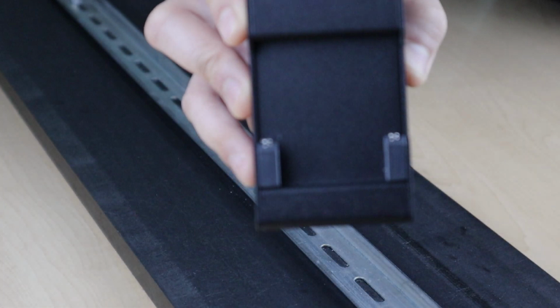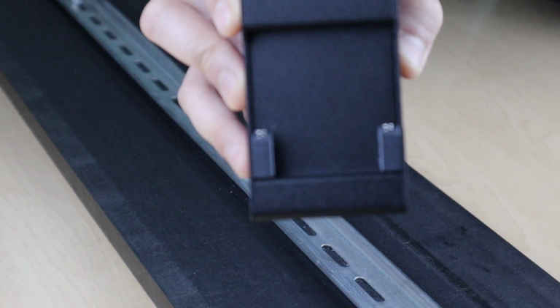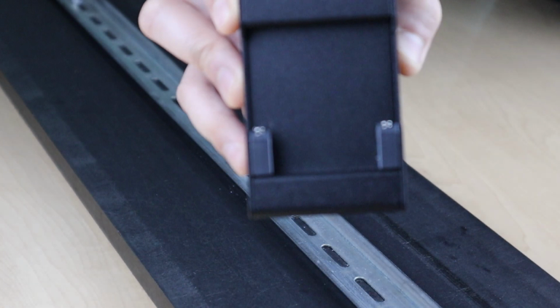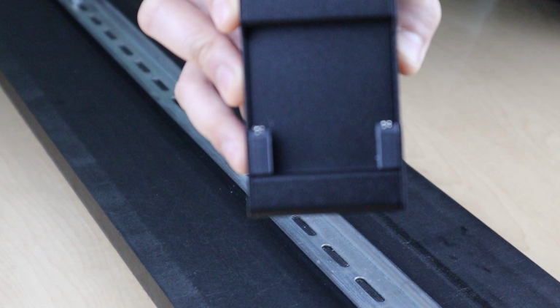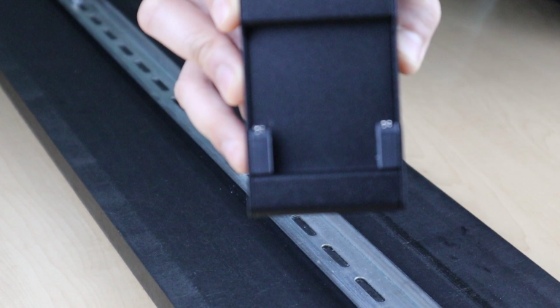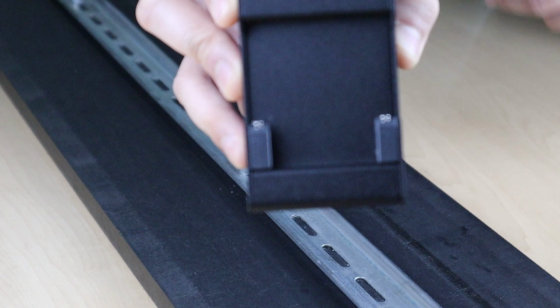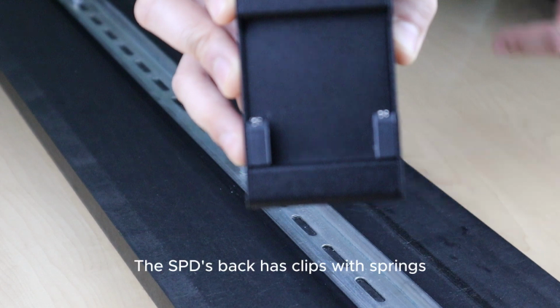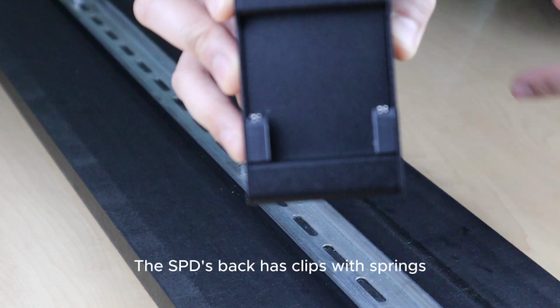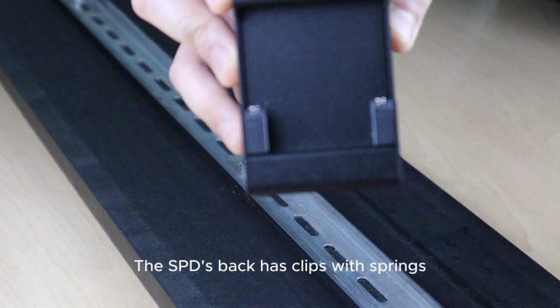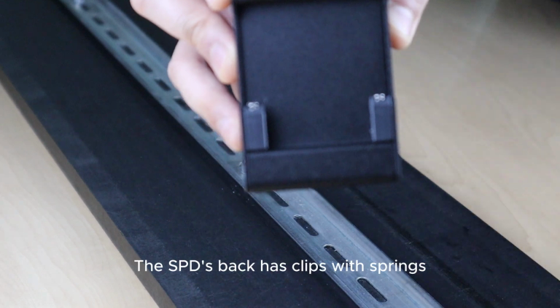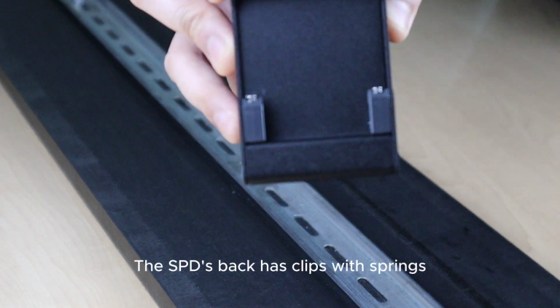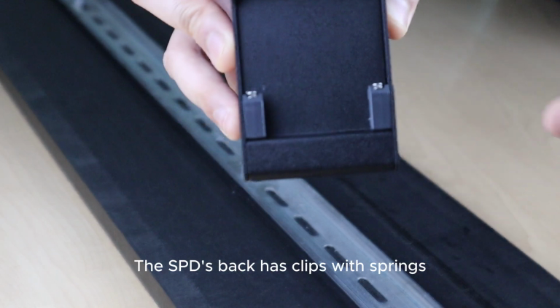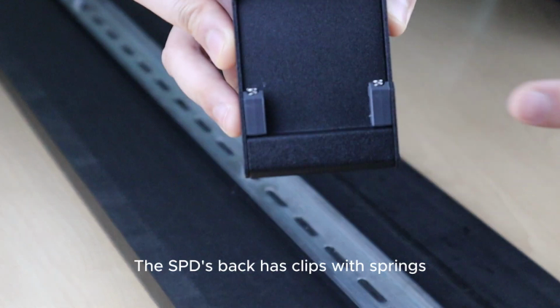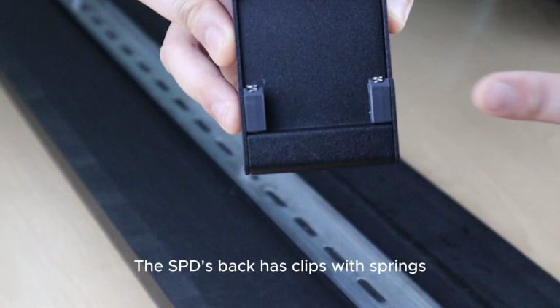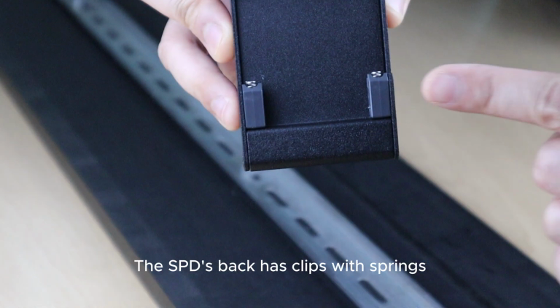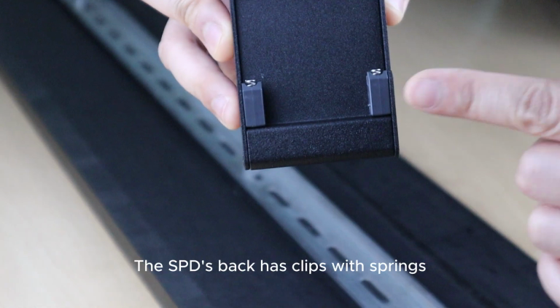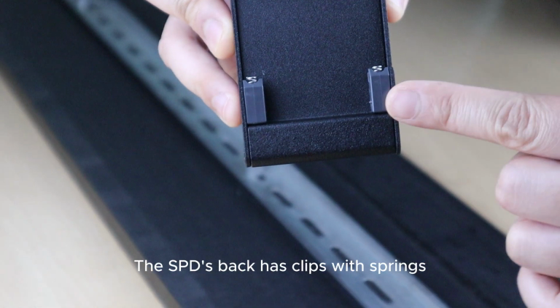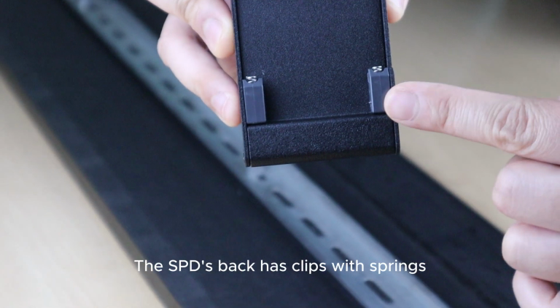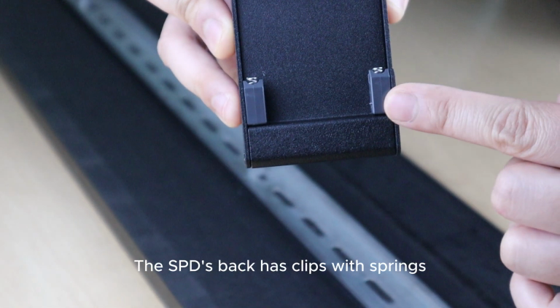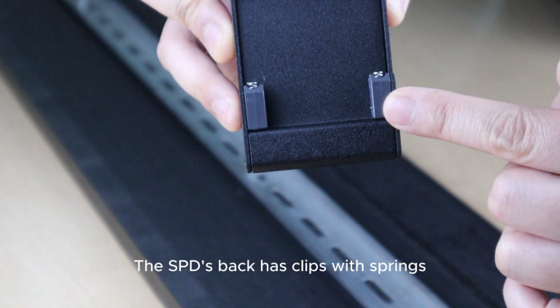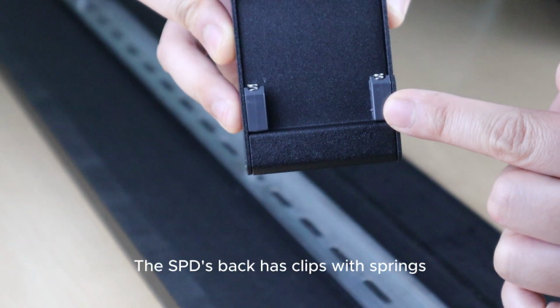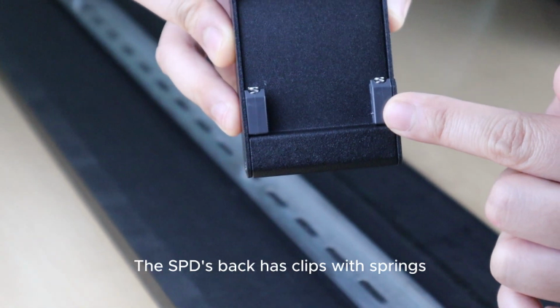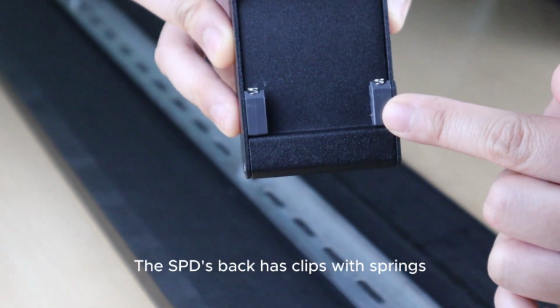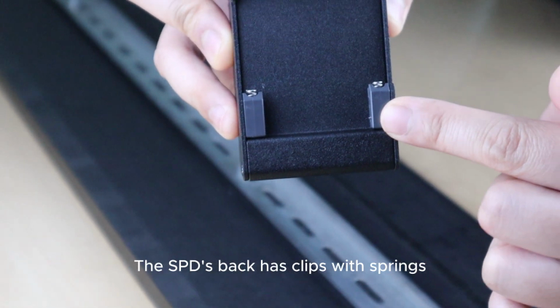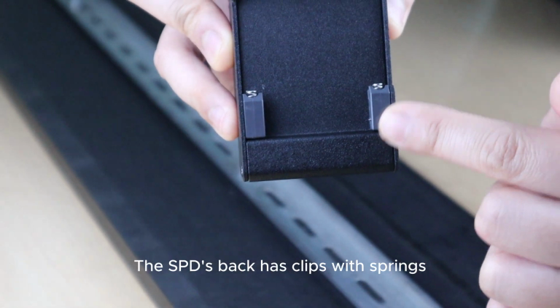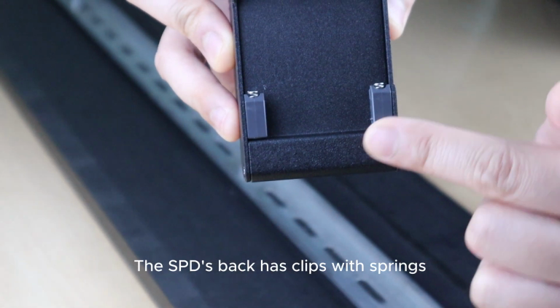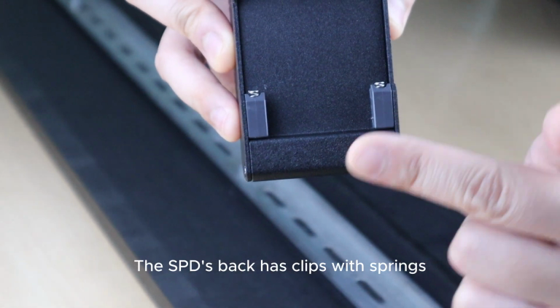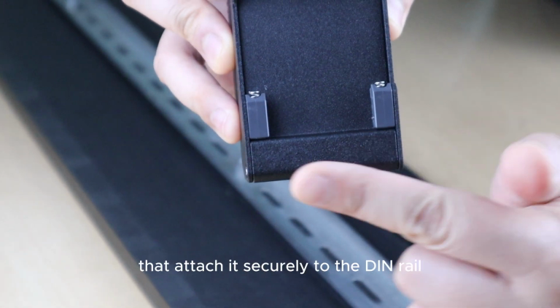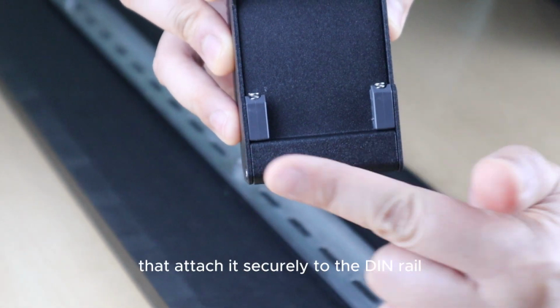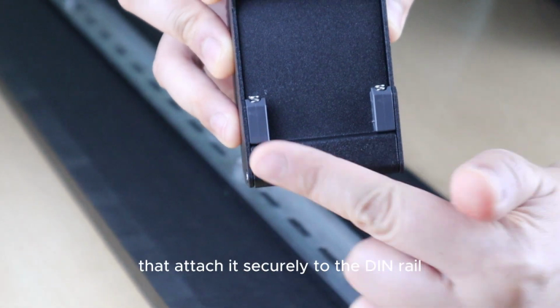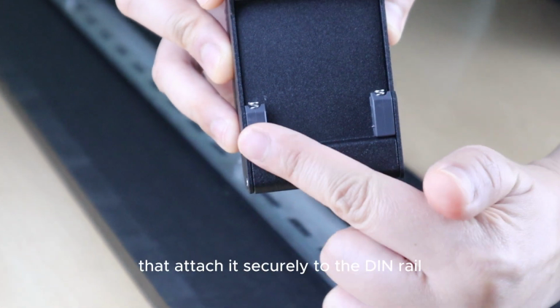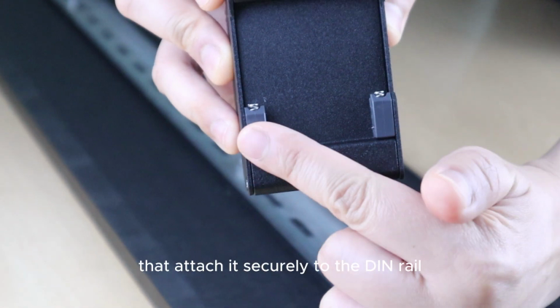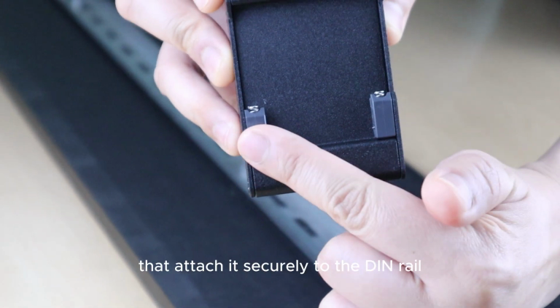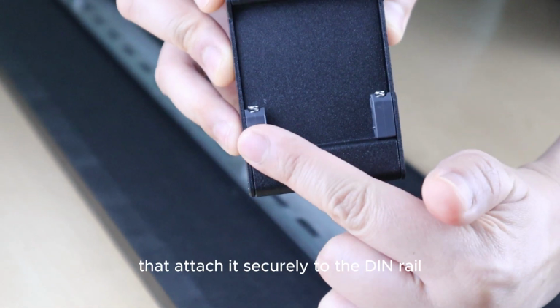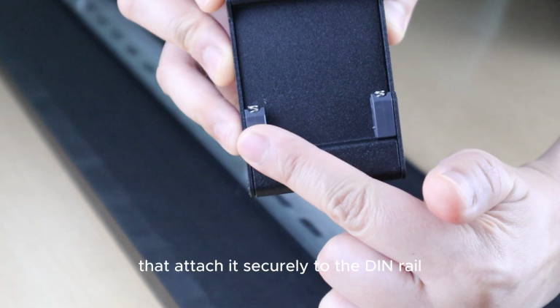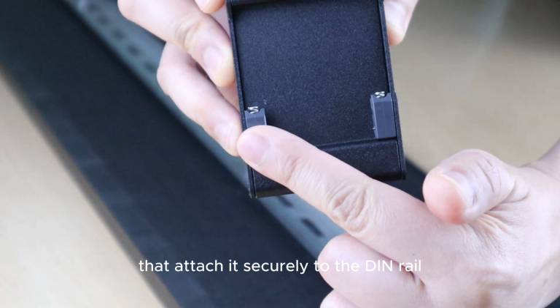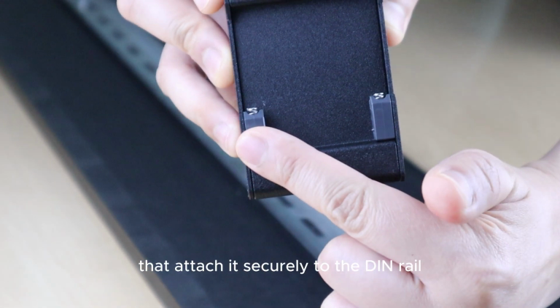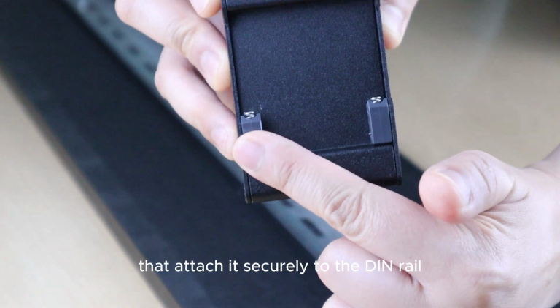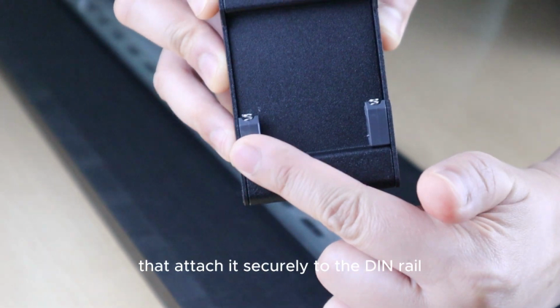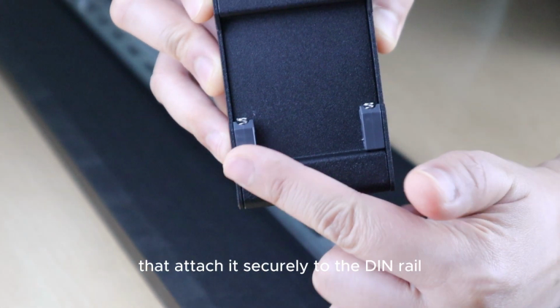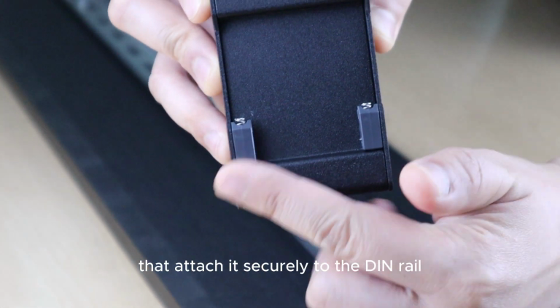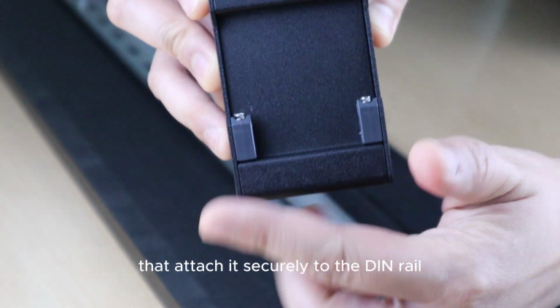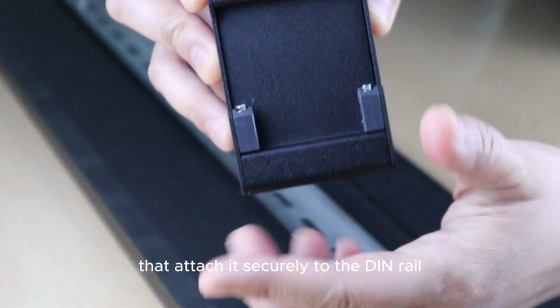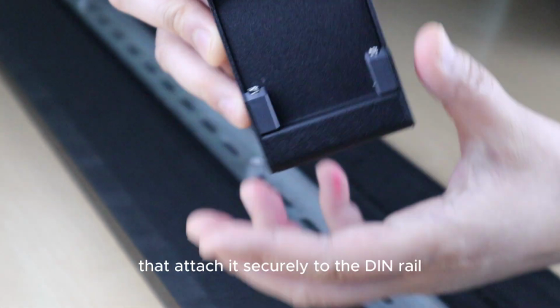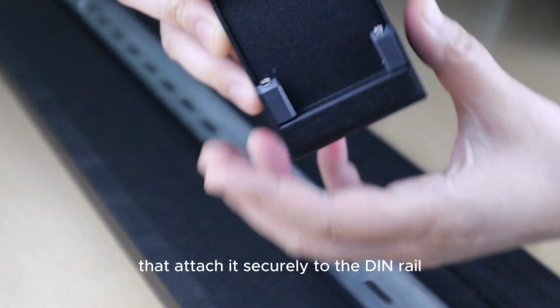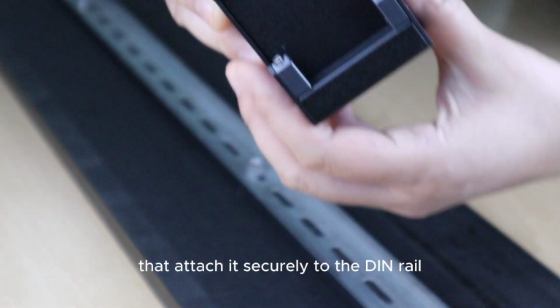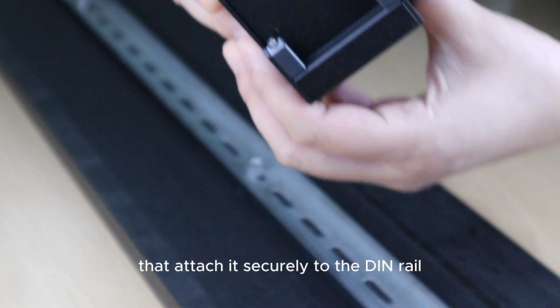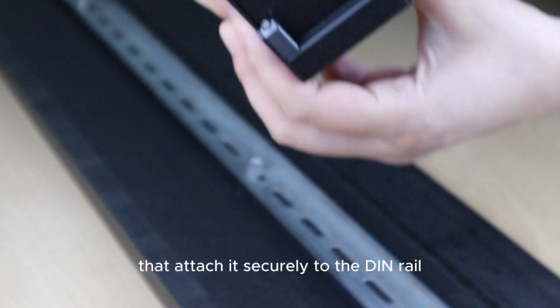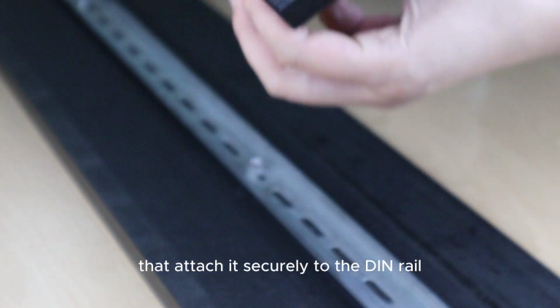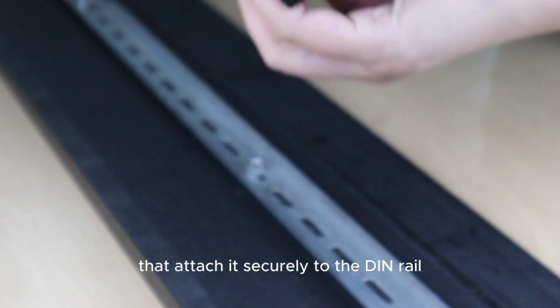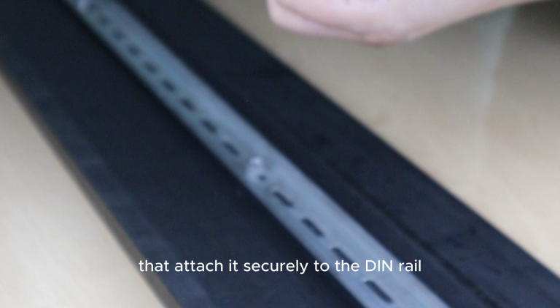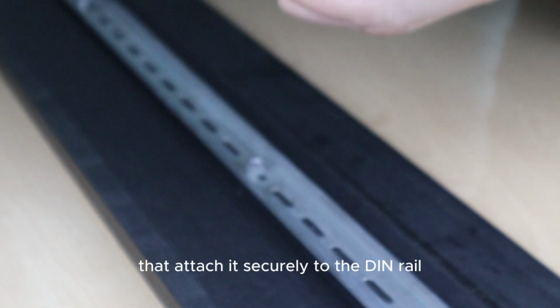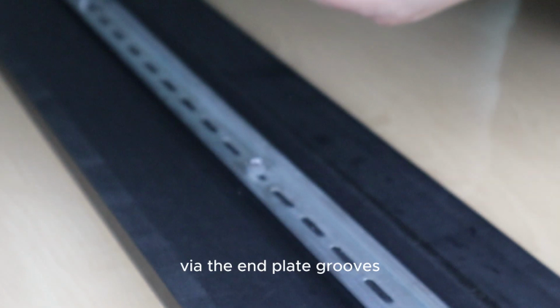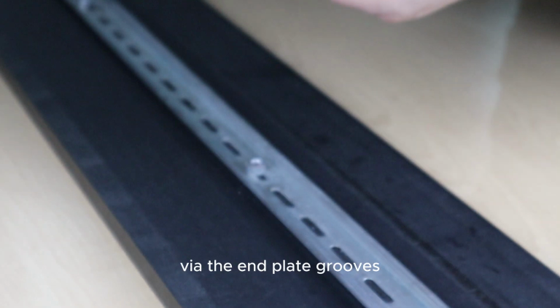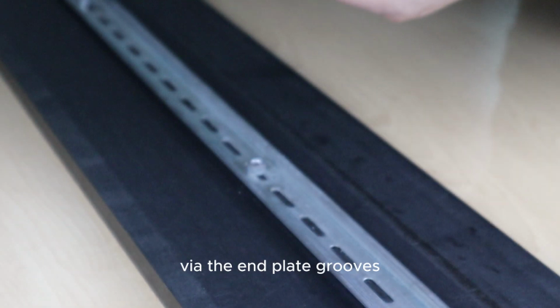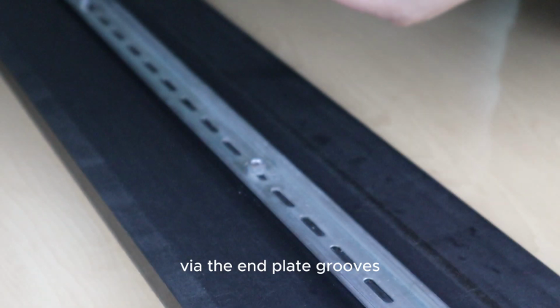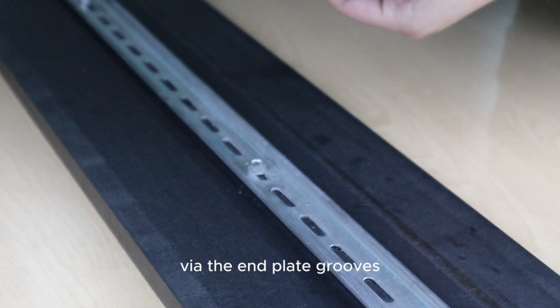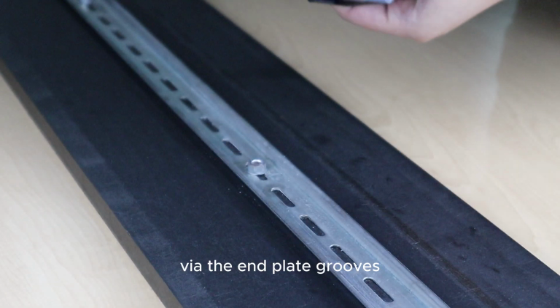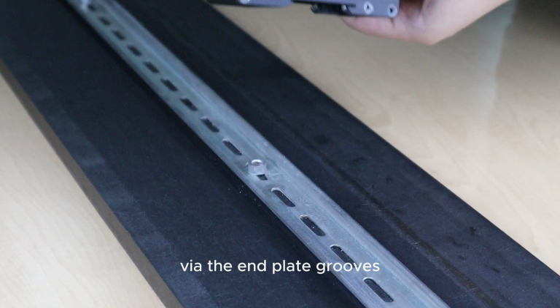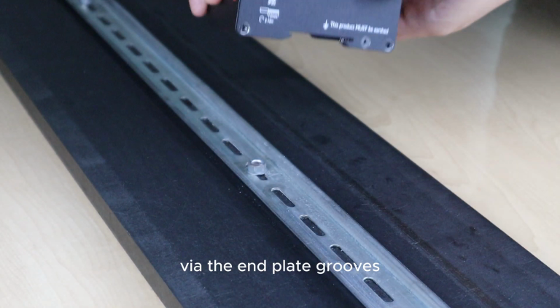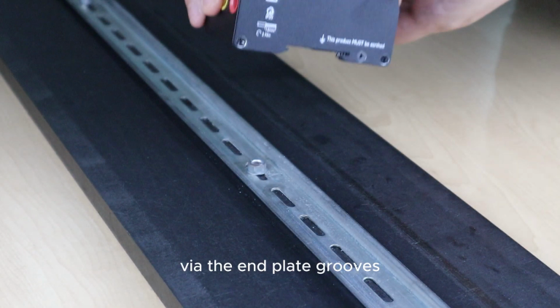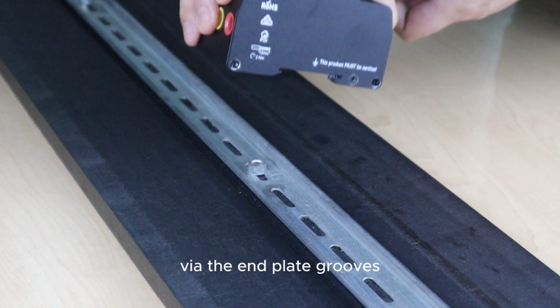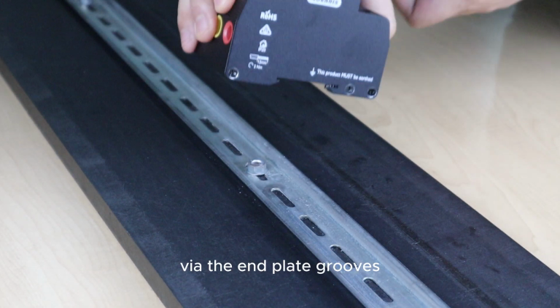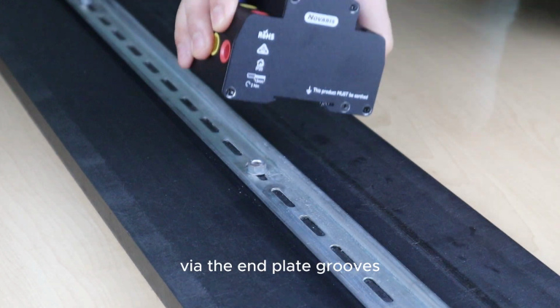The SPD's back has clips with springs that attach it securely to the DIN rail, using wired guide grooves.